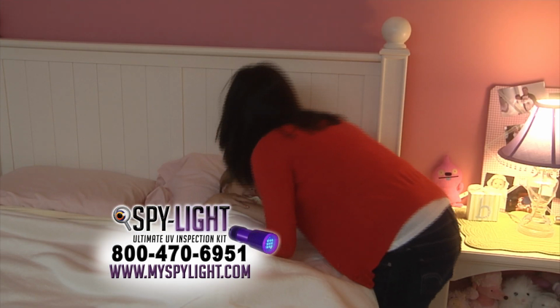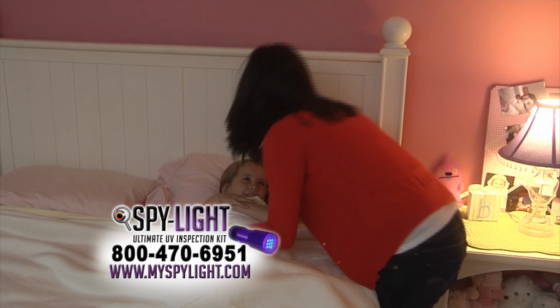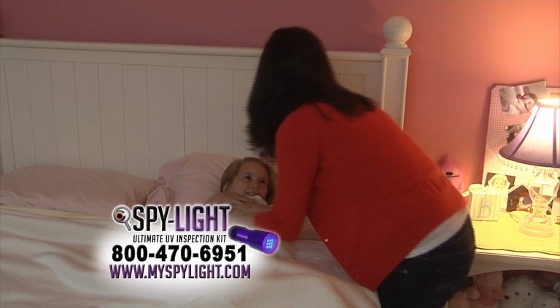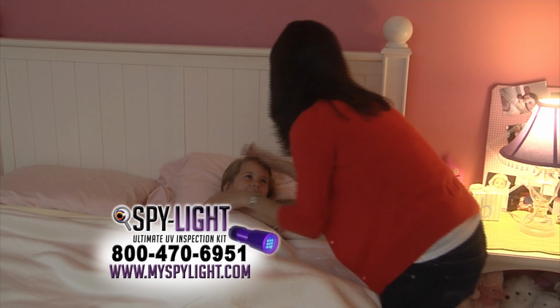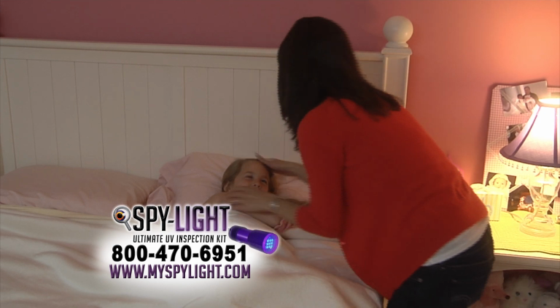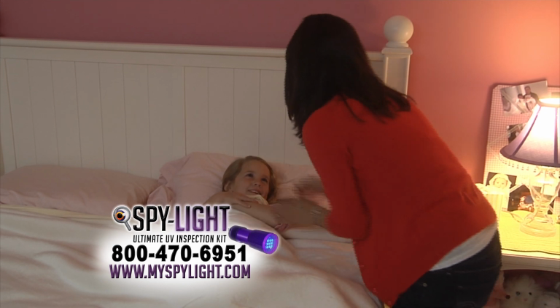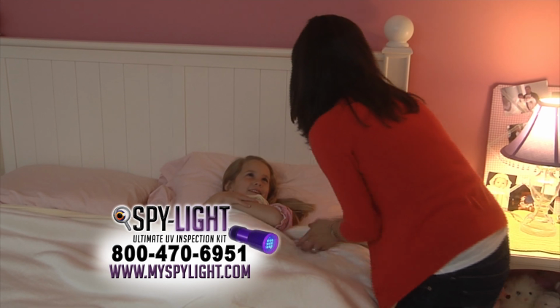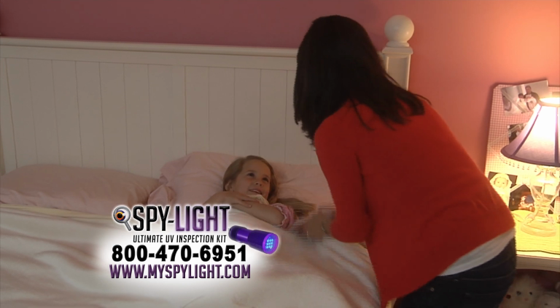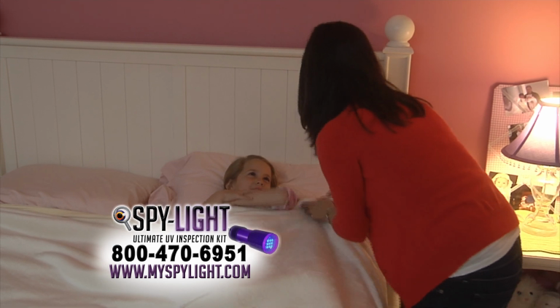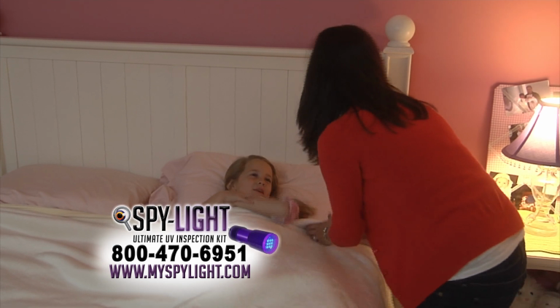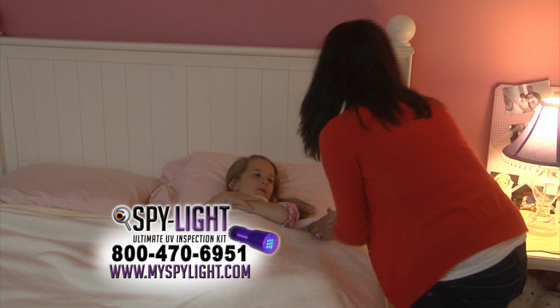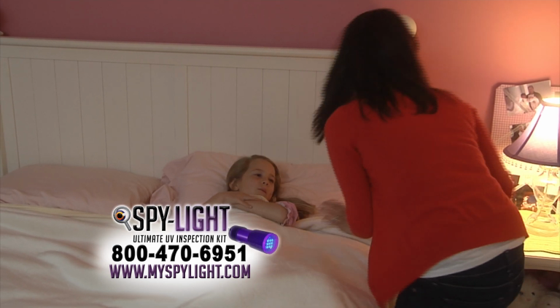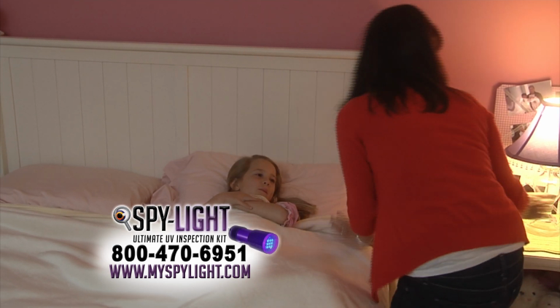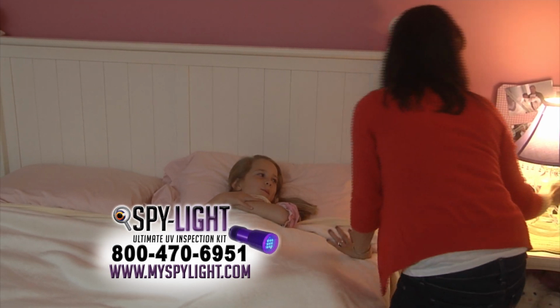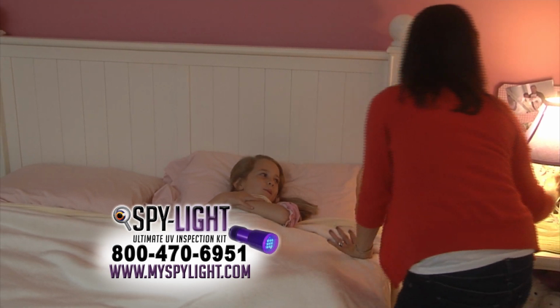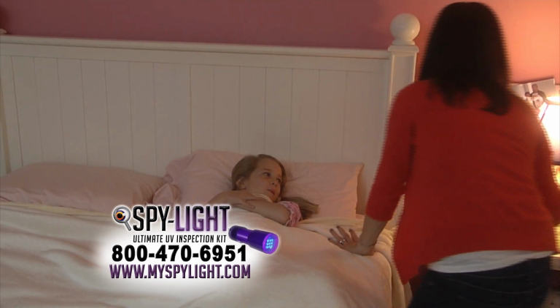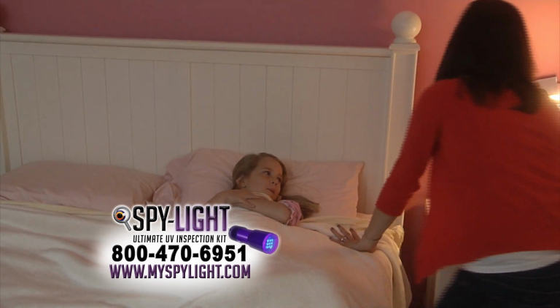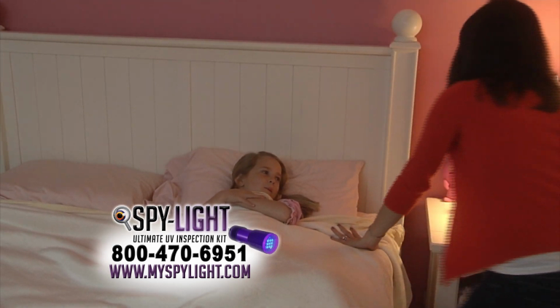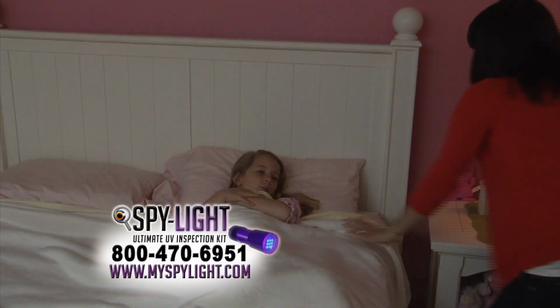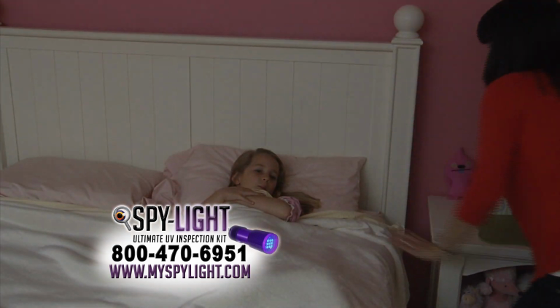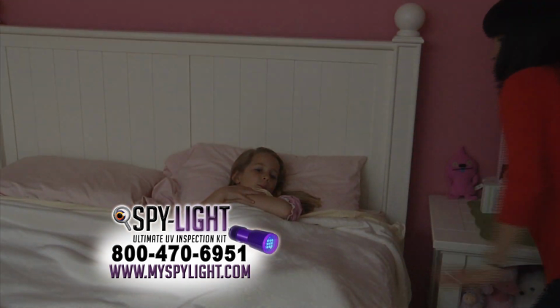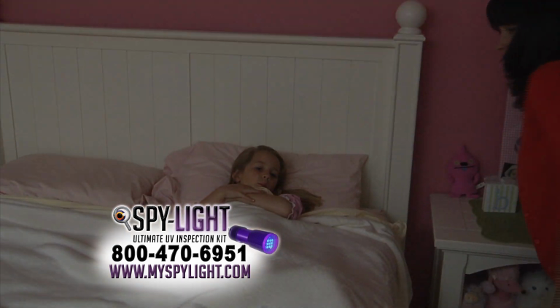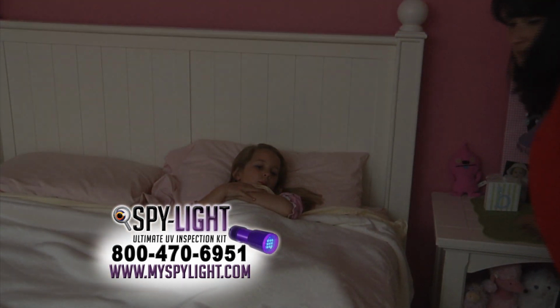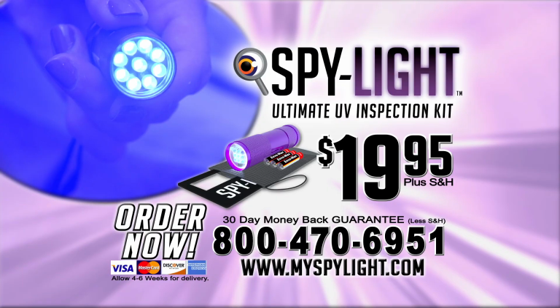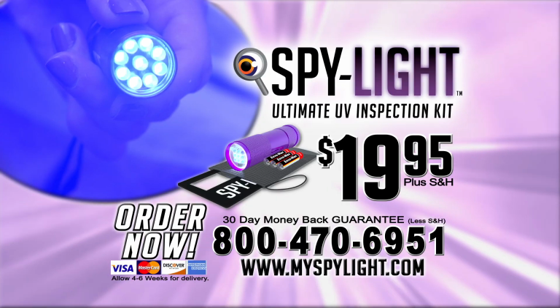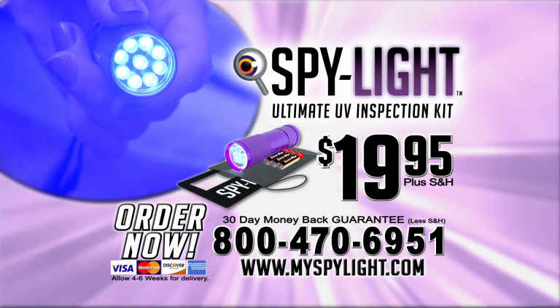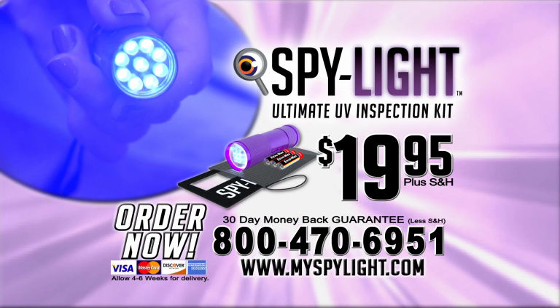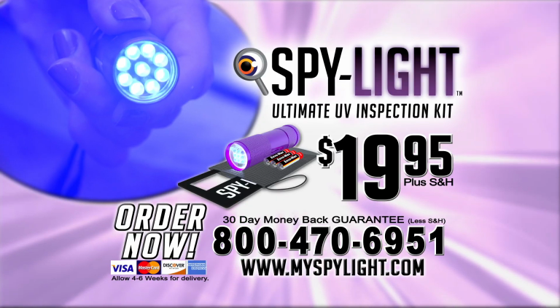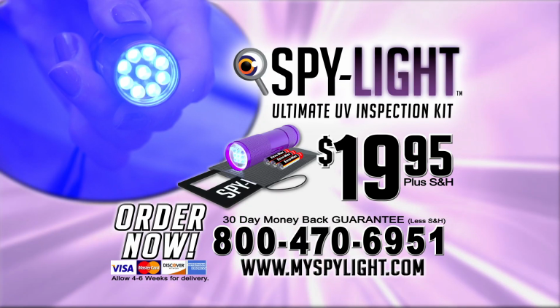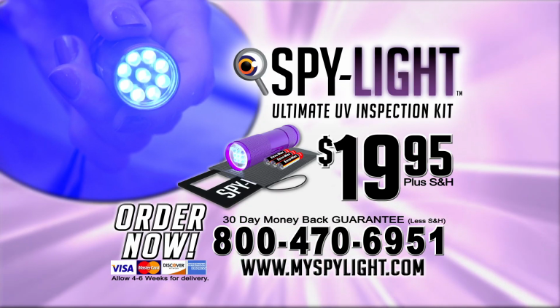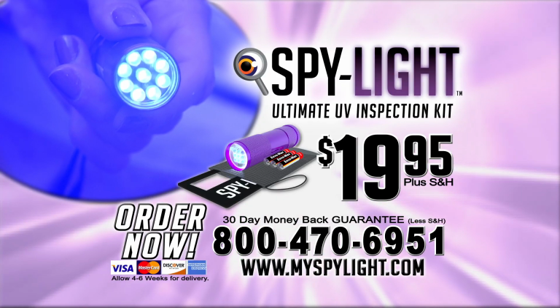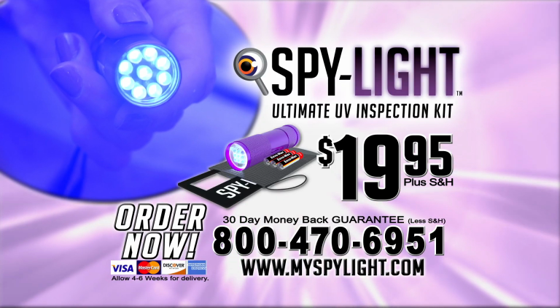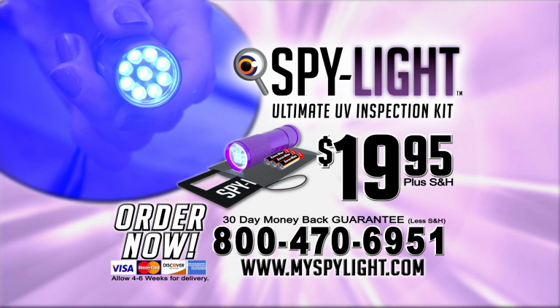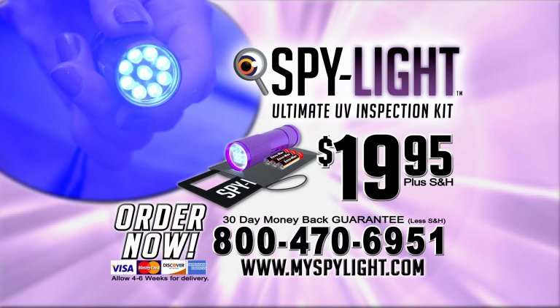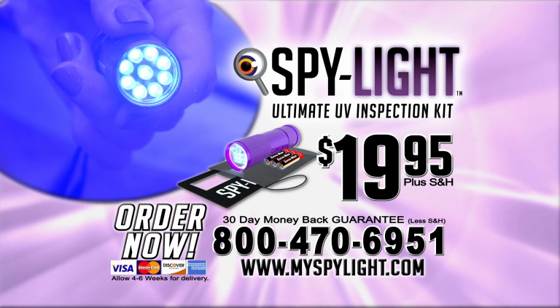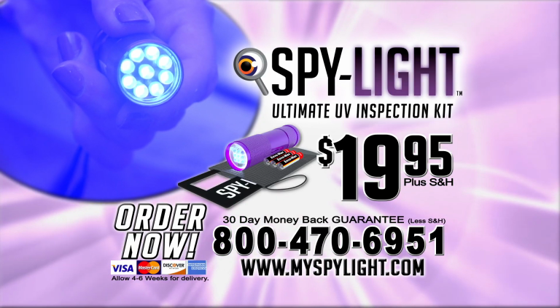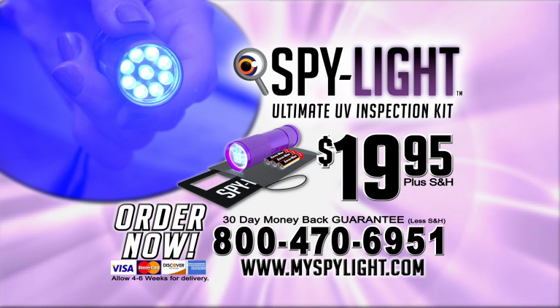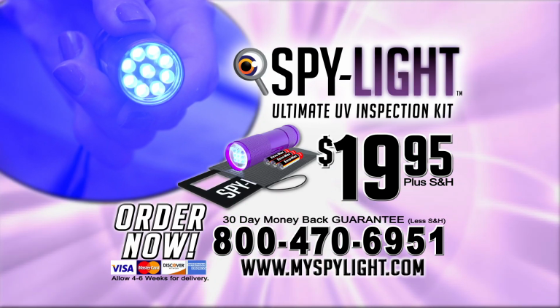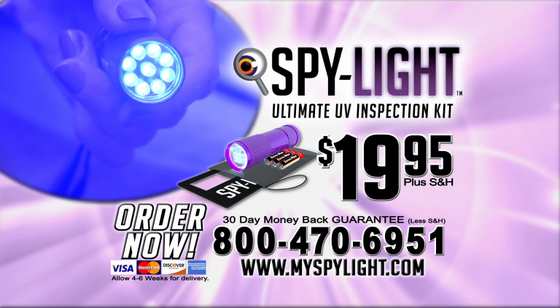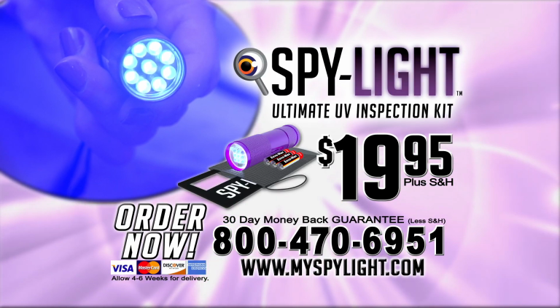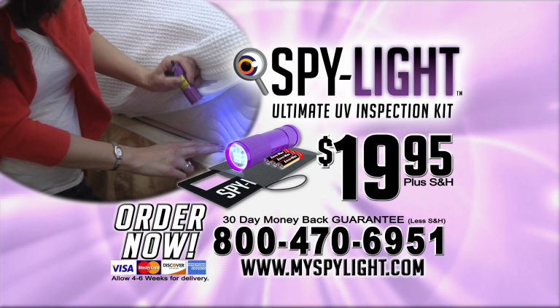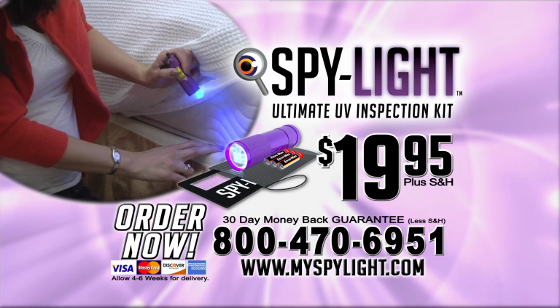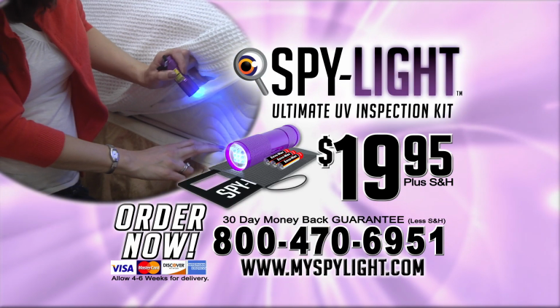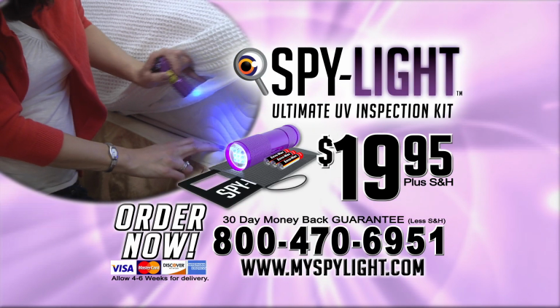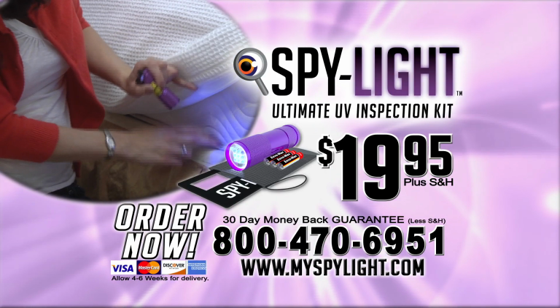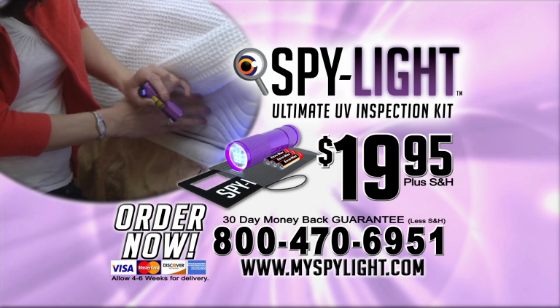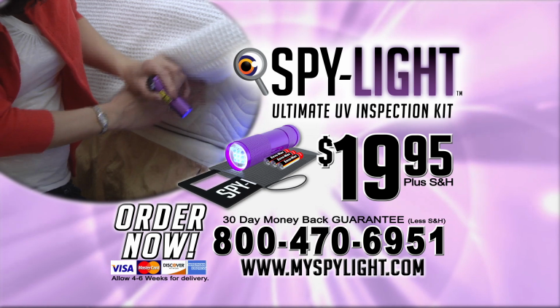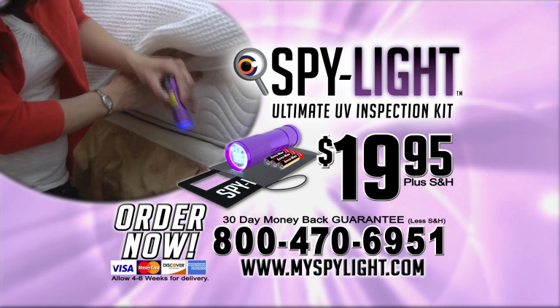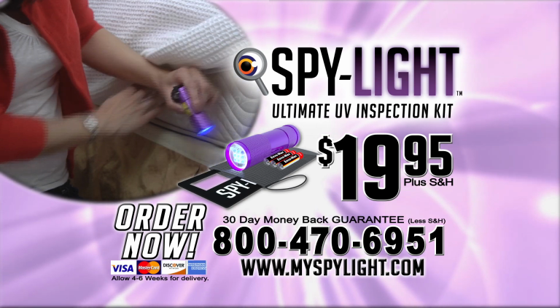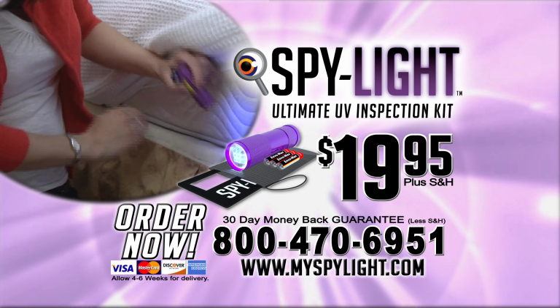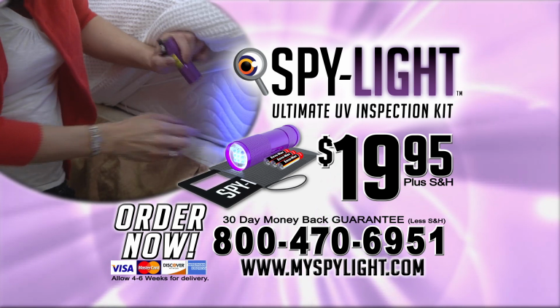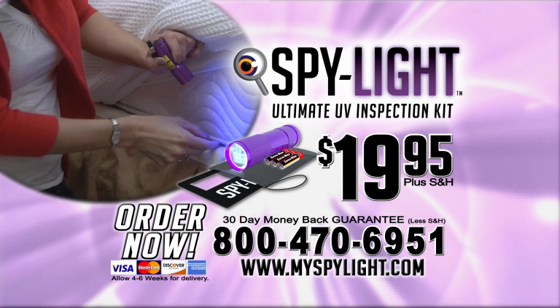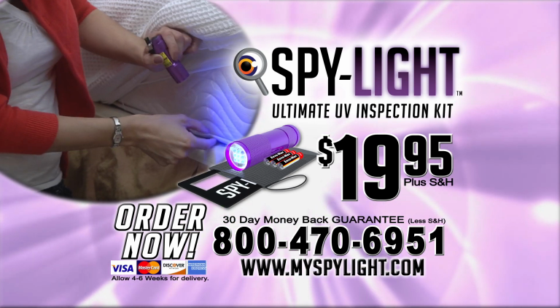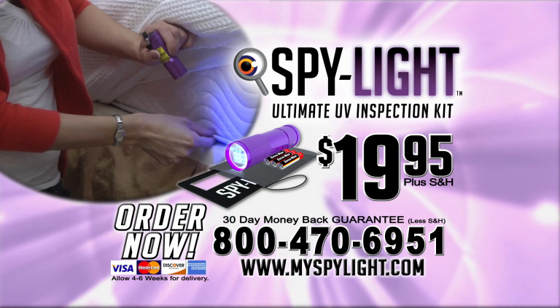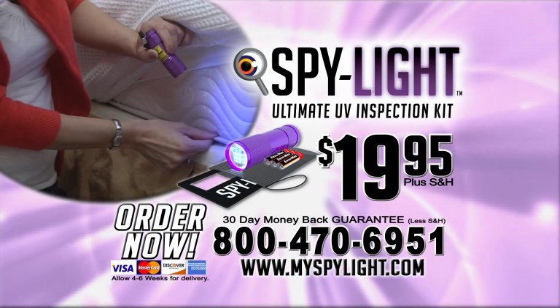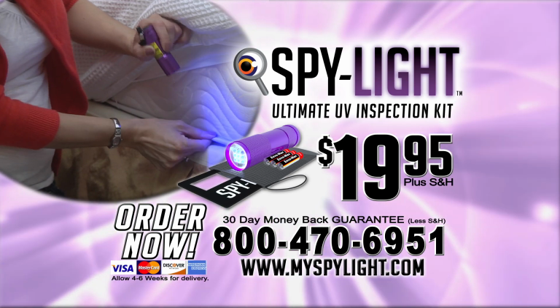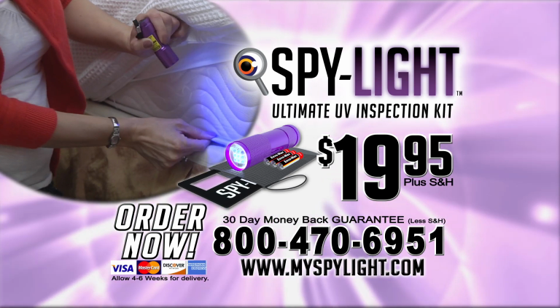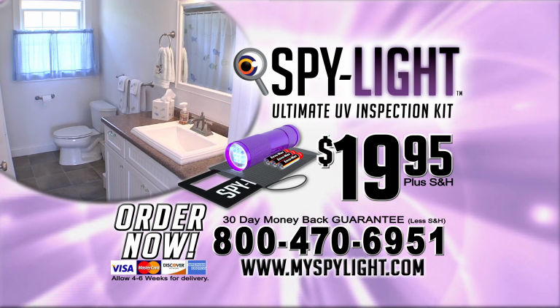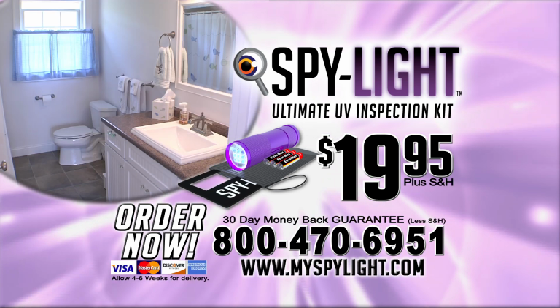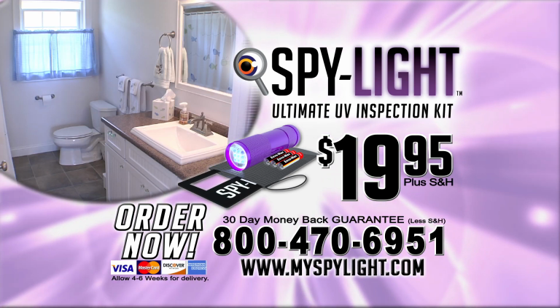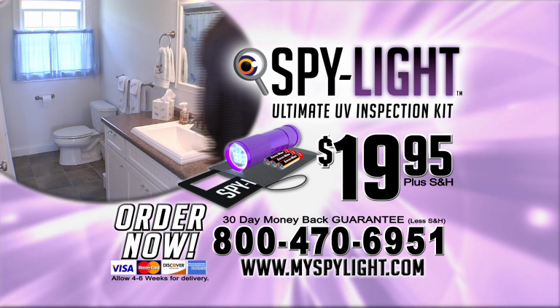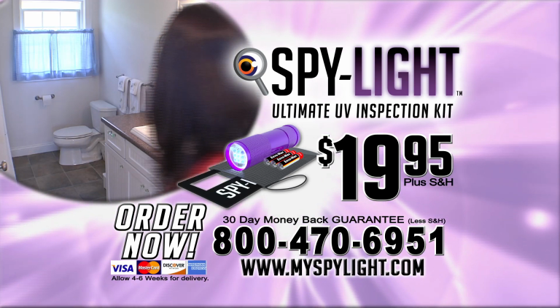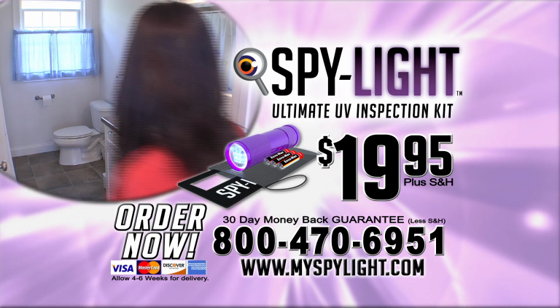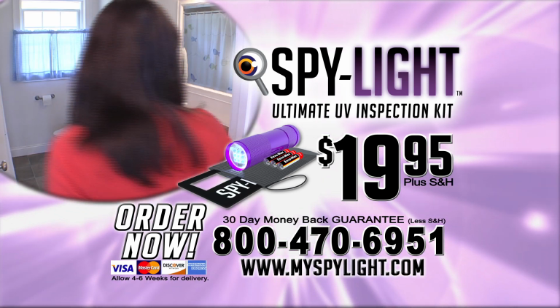Protect yourself and your family. Get SpyLite today. Call 1-800-470-6951 to order the SpyLite kit for just $19.95.